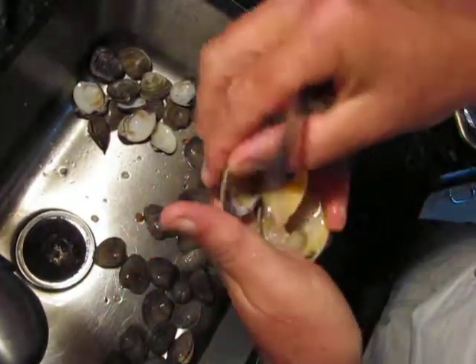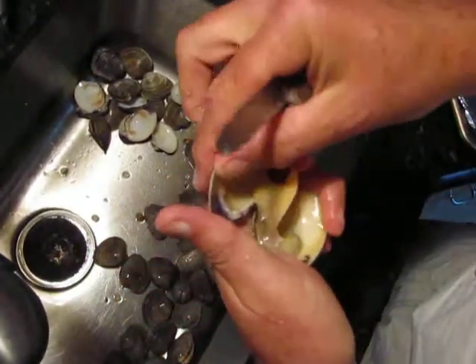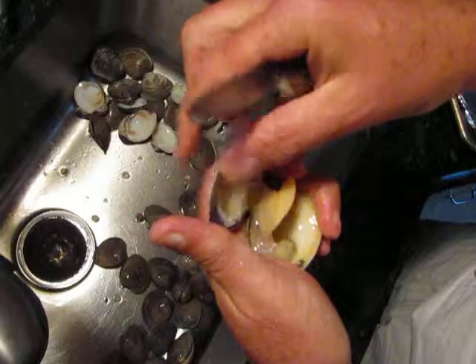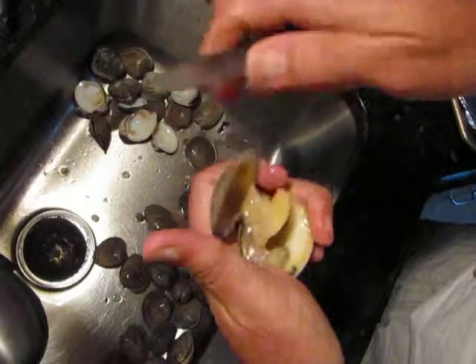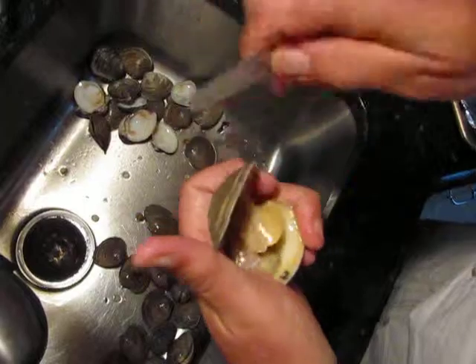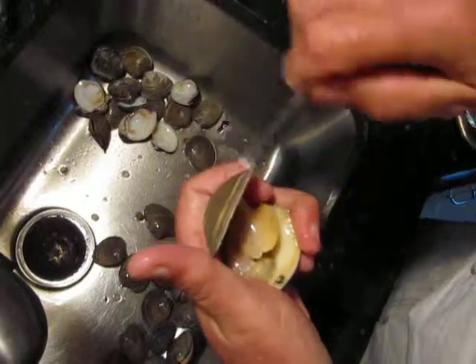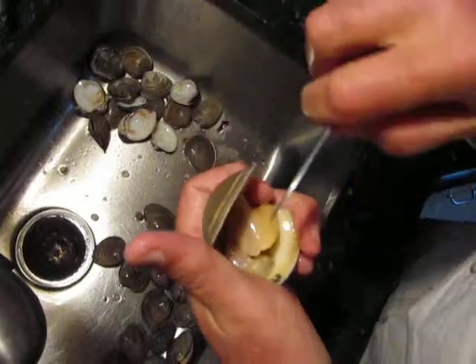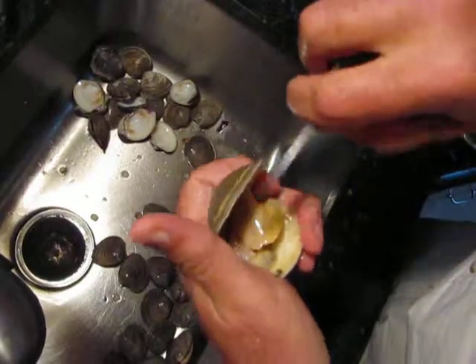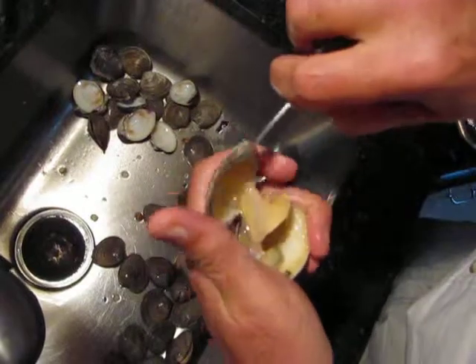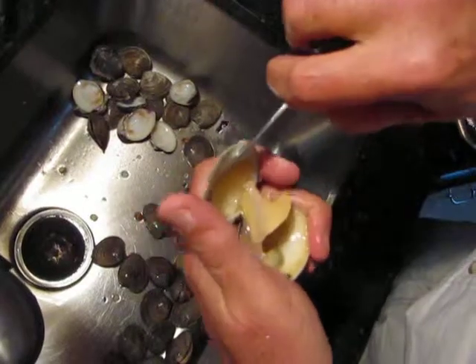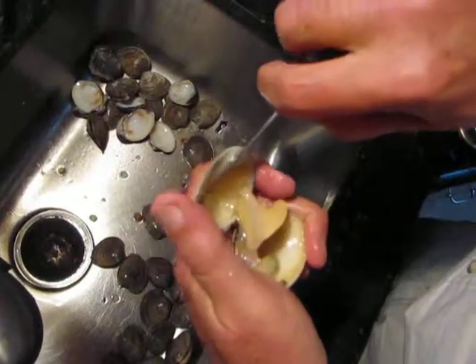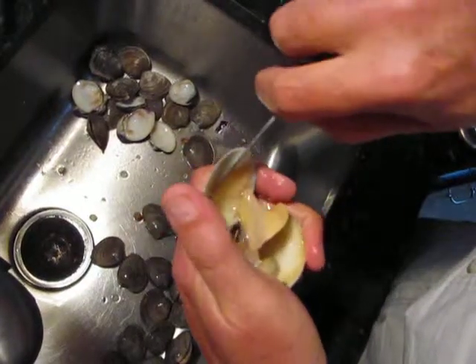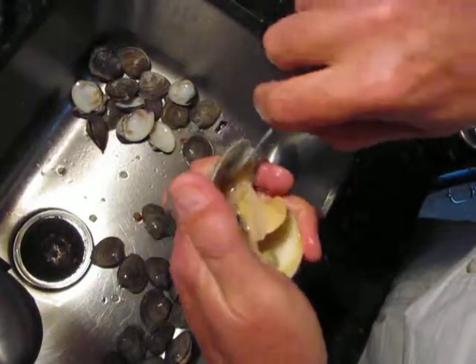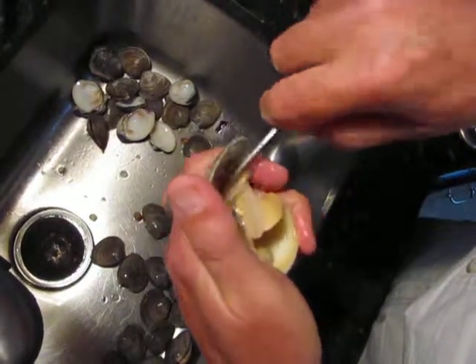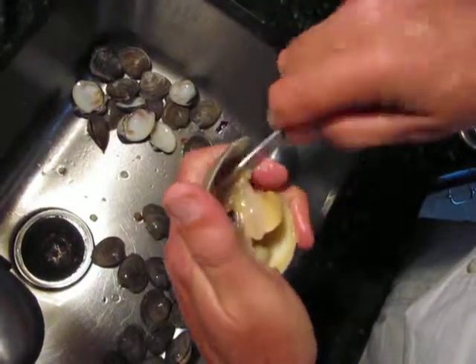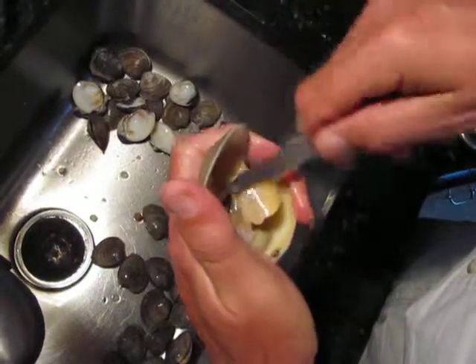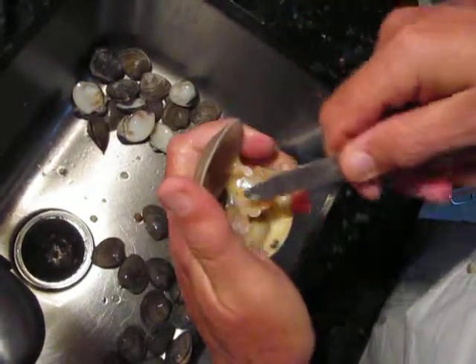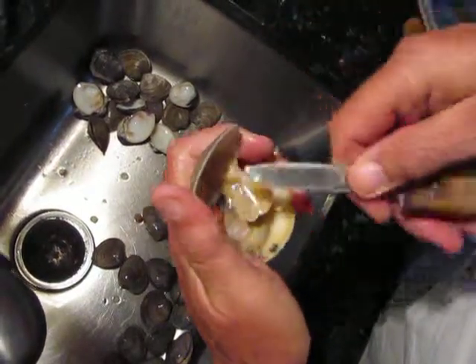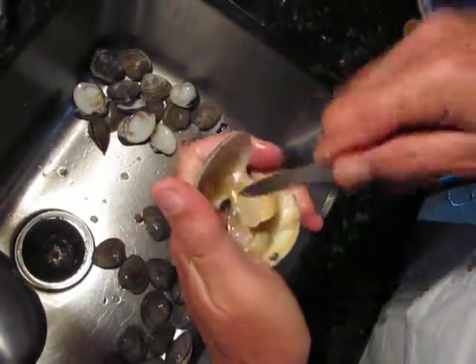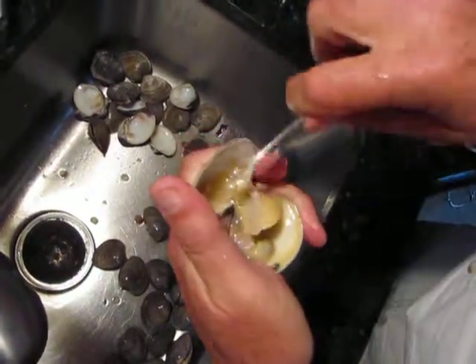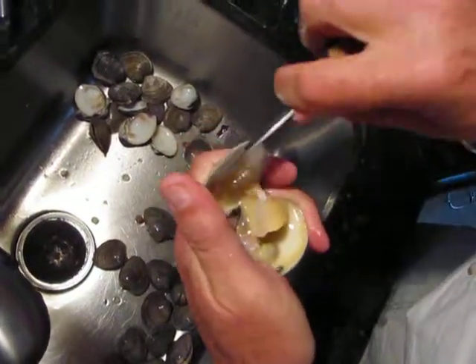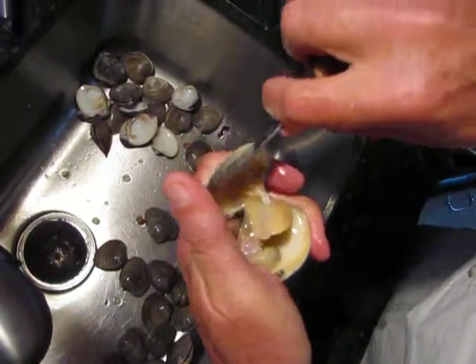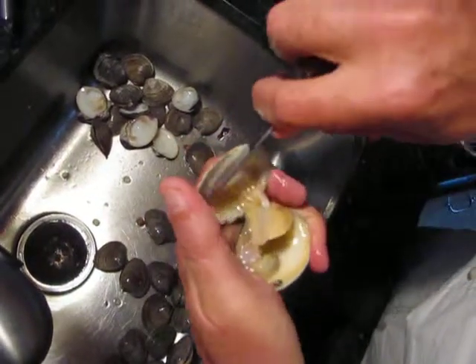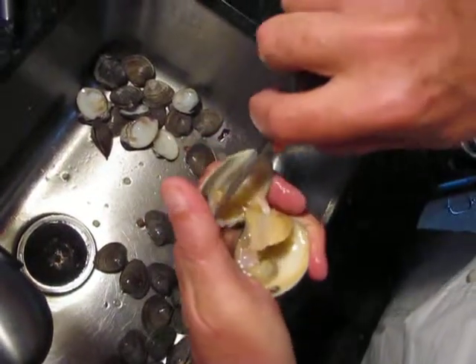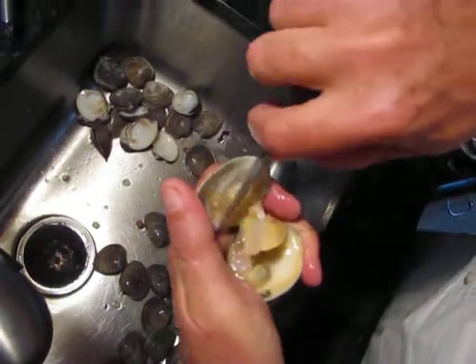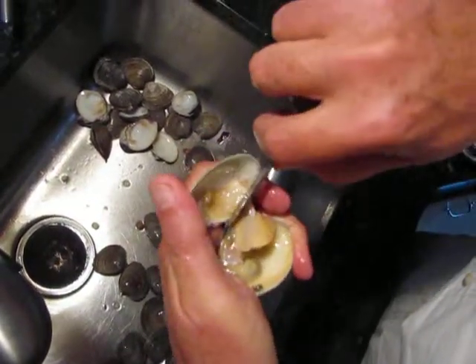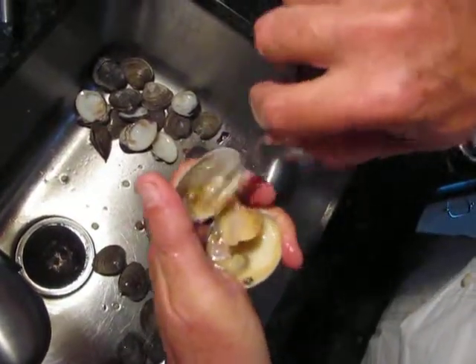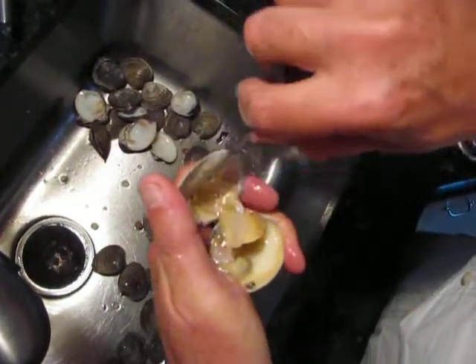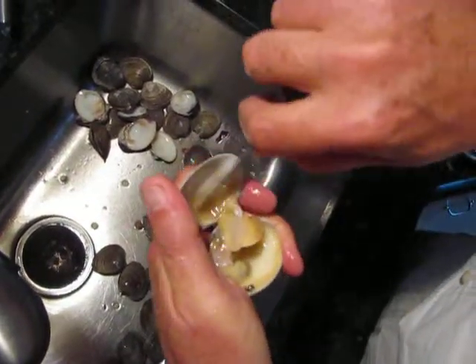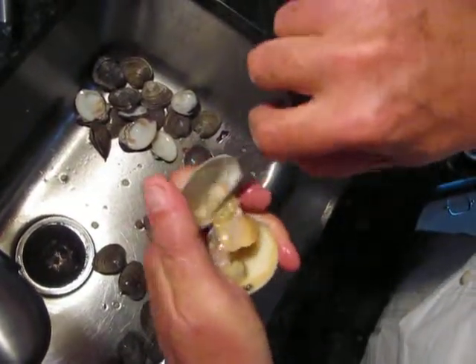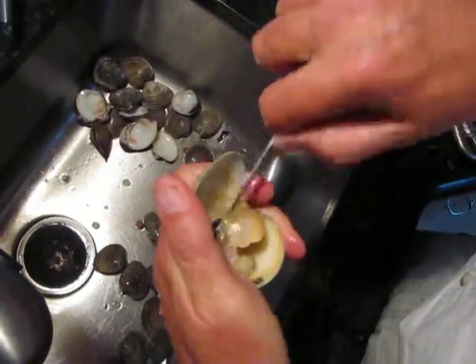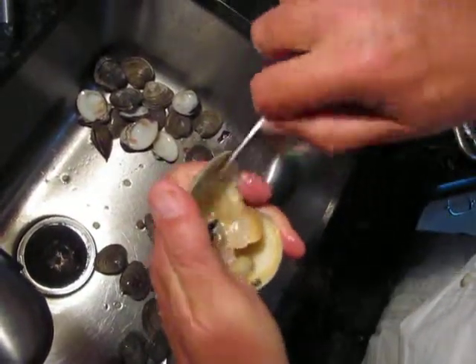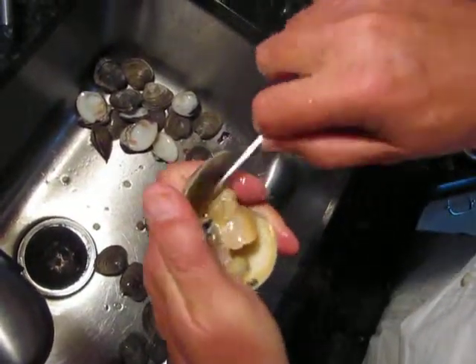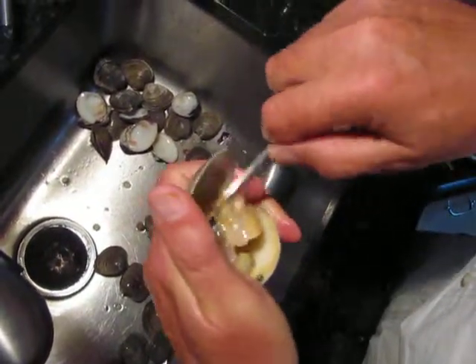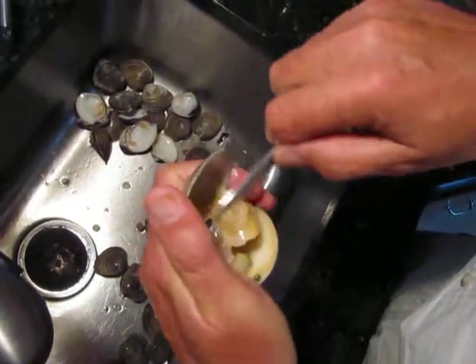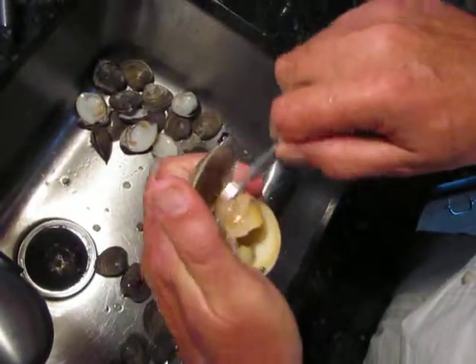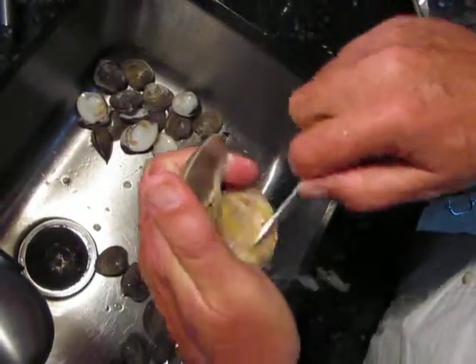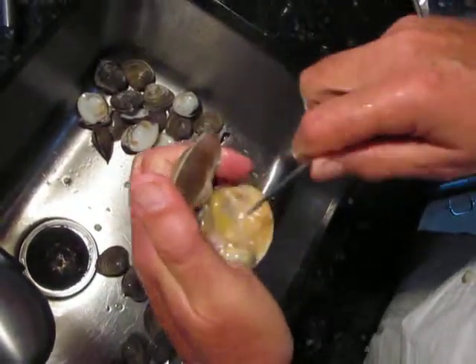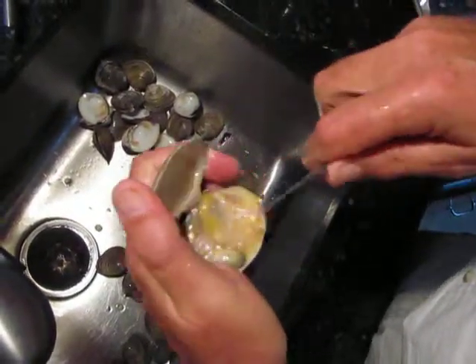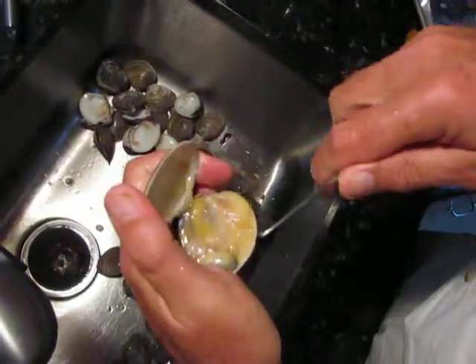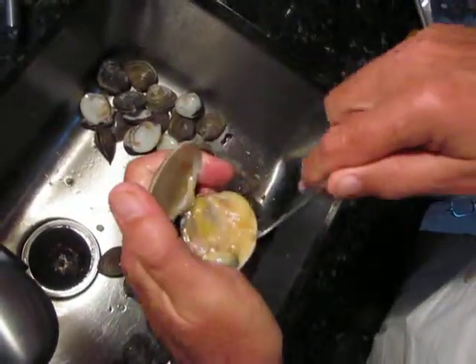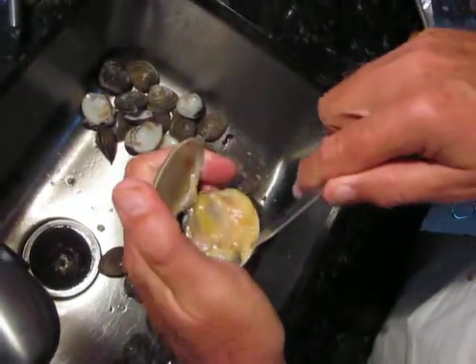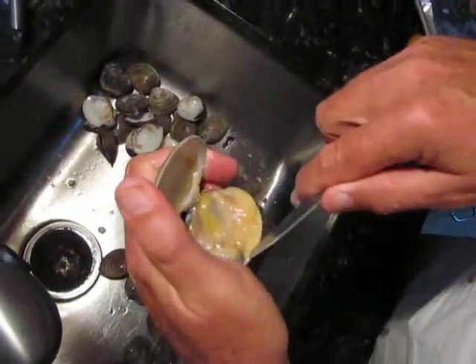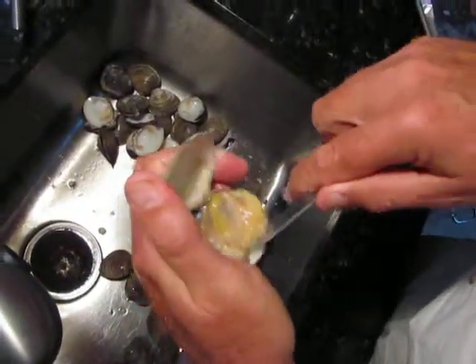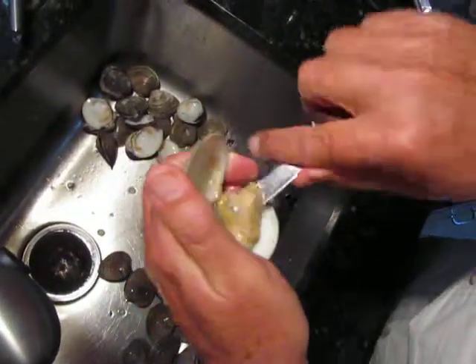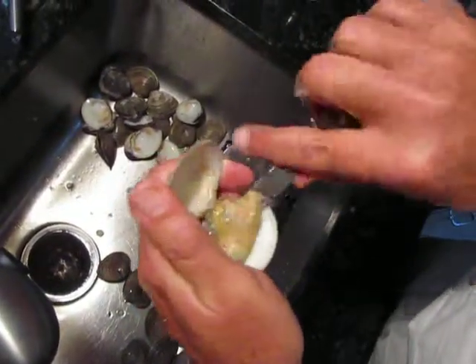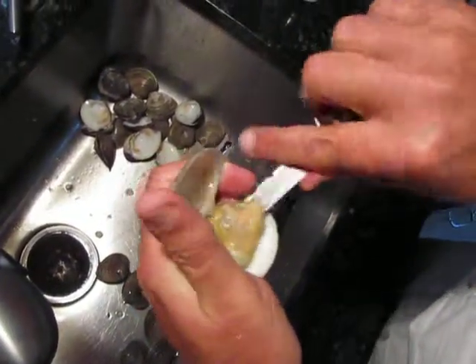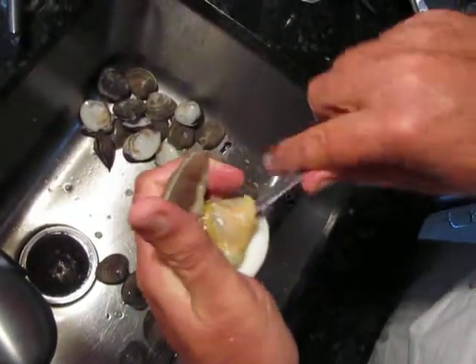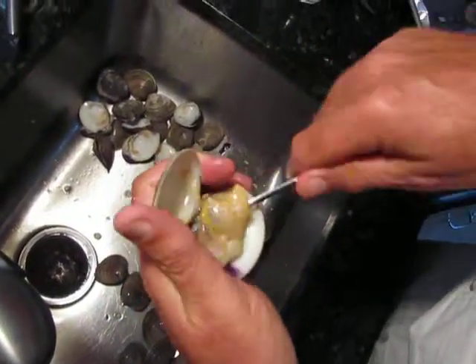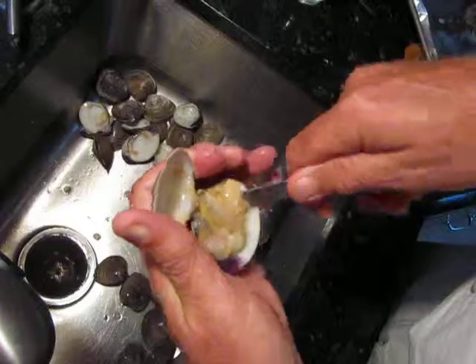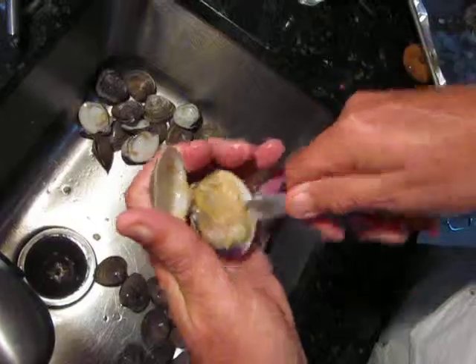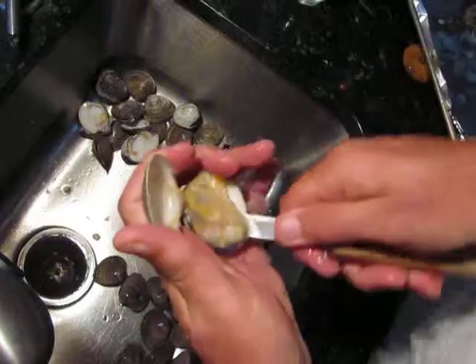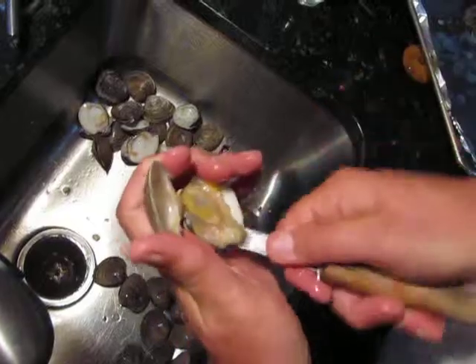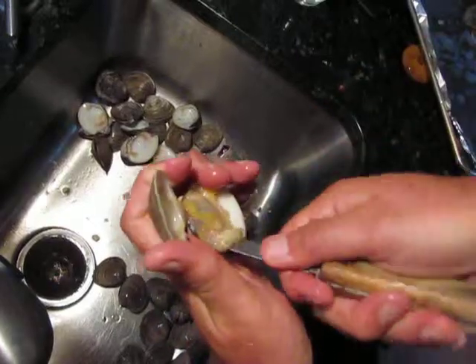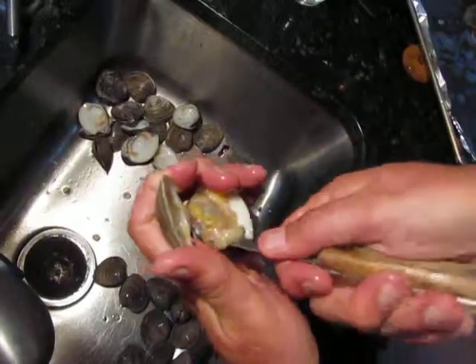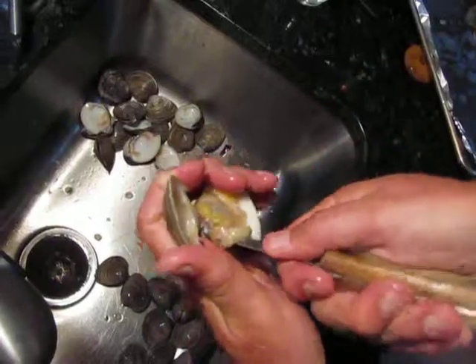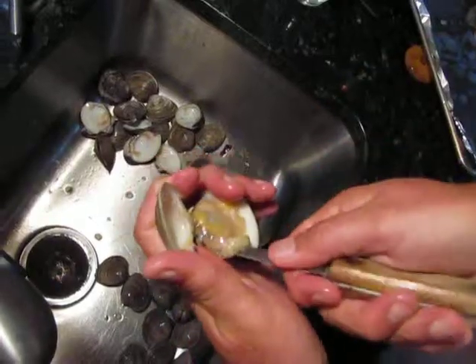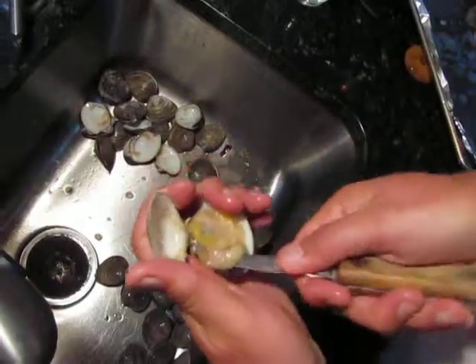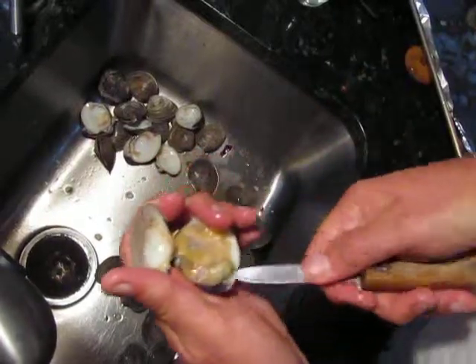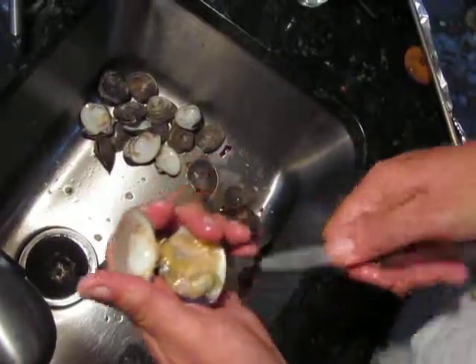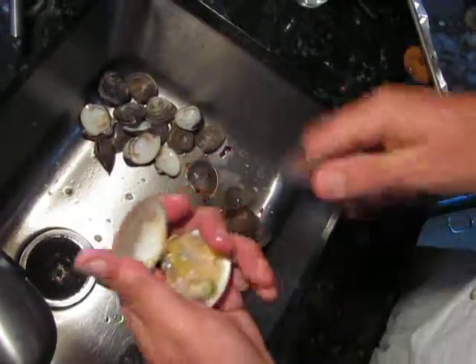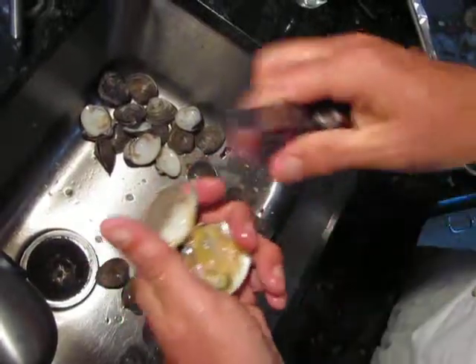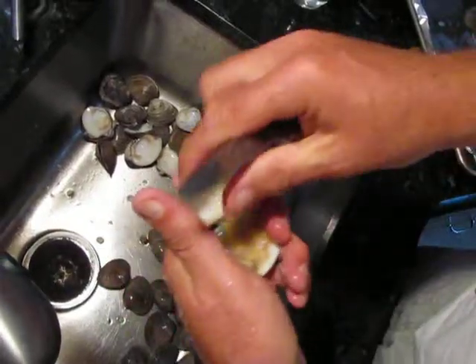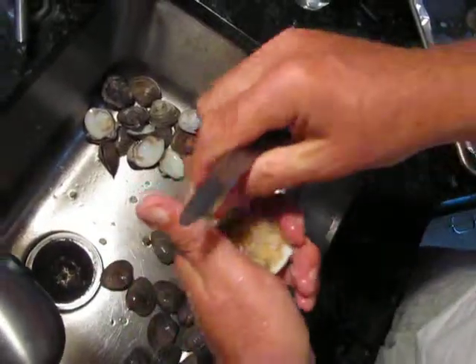Lift it. Scrape the rest of the top meat. Get the two muscles on the bottom.